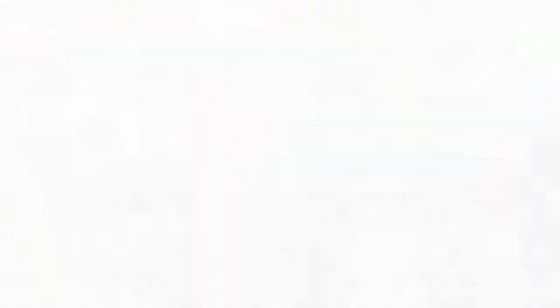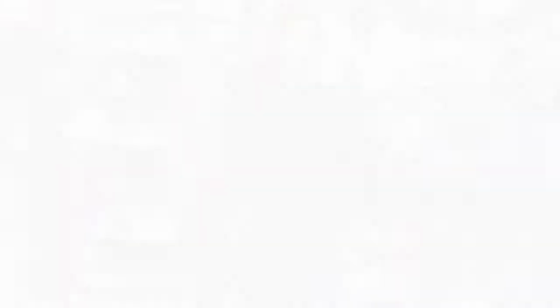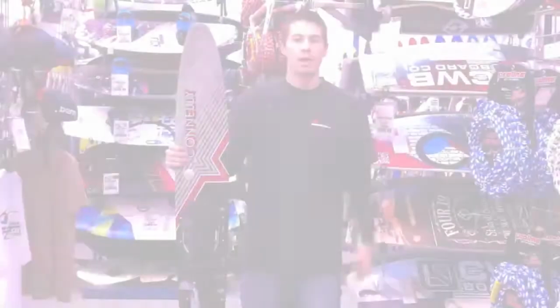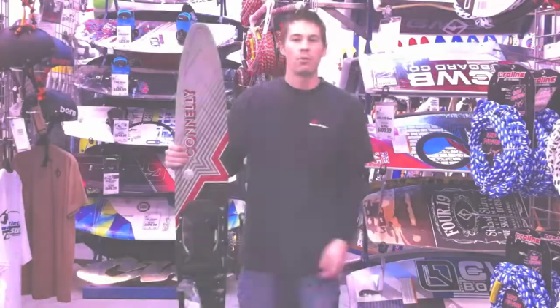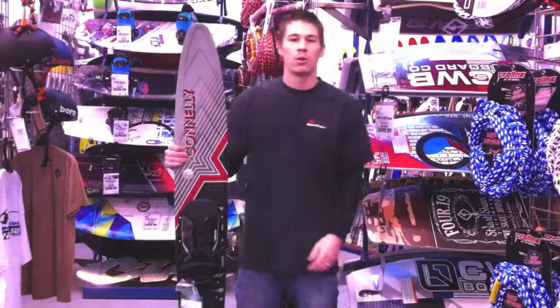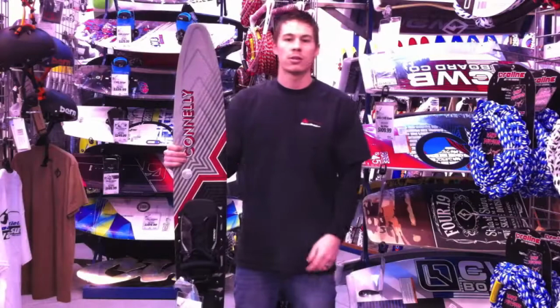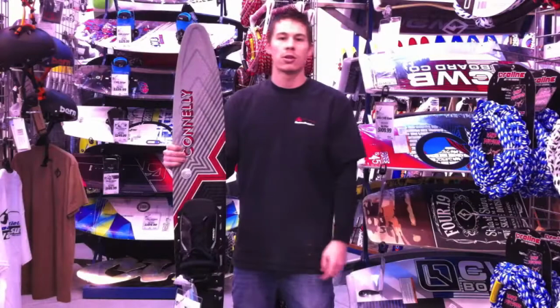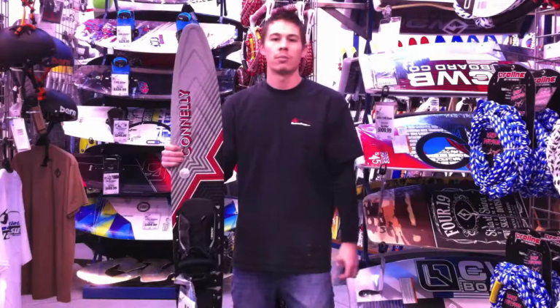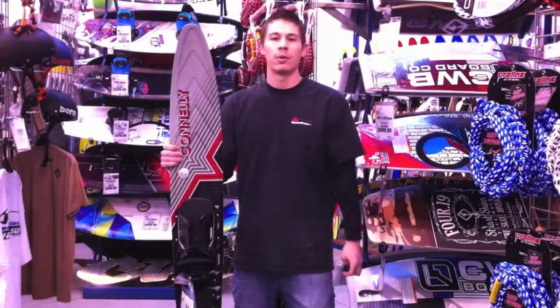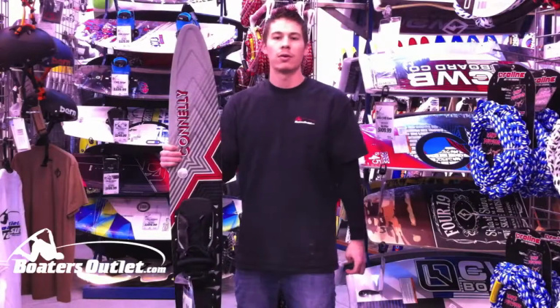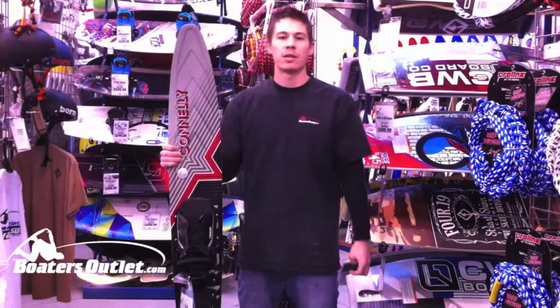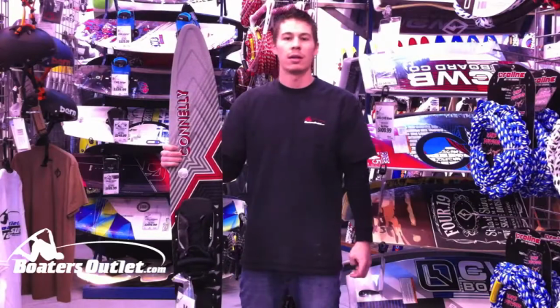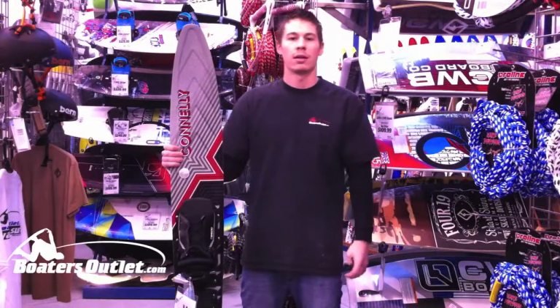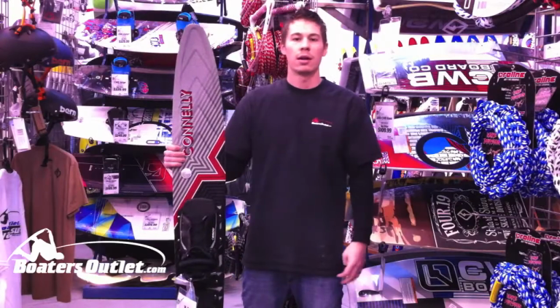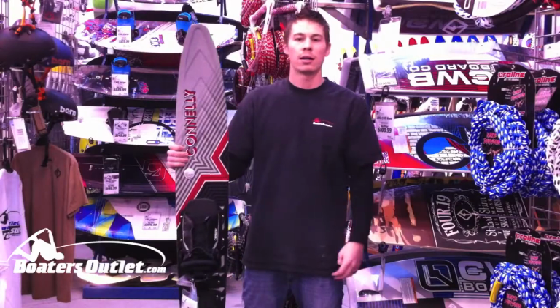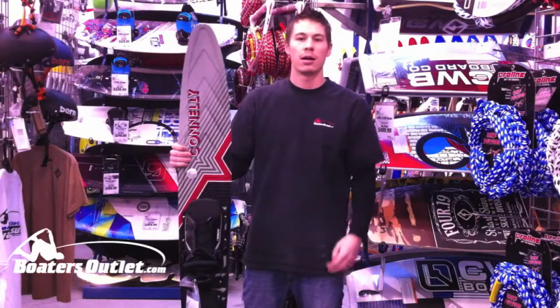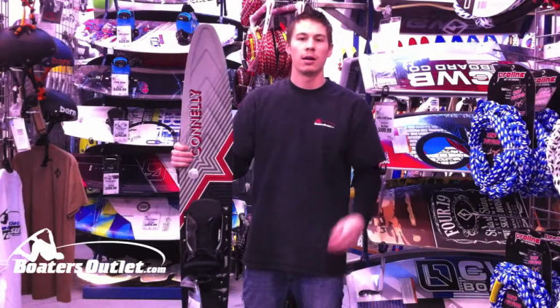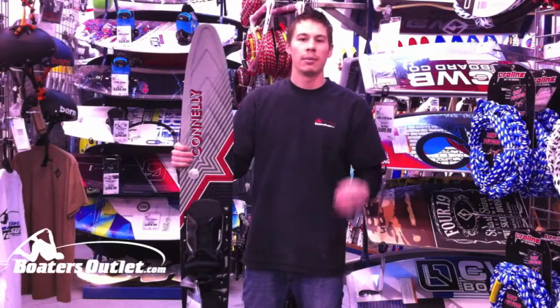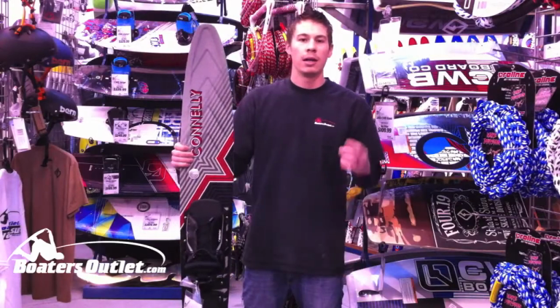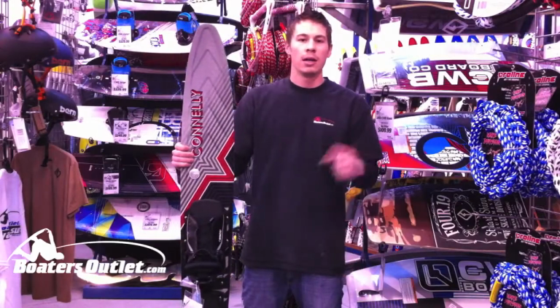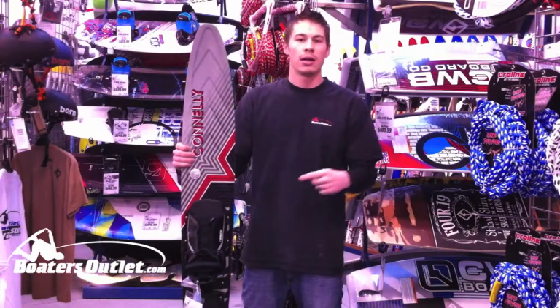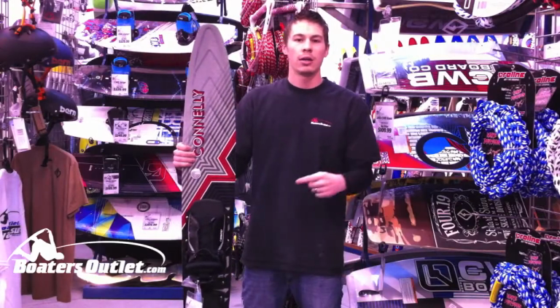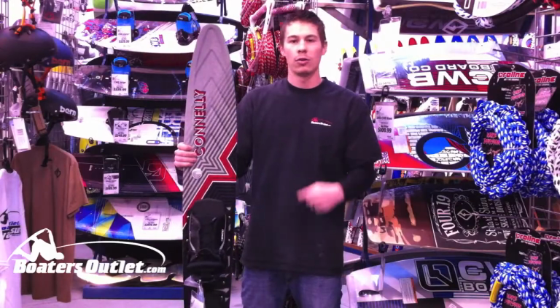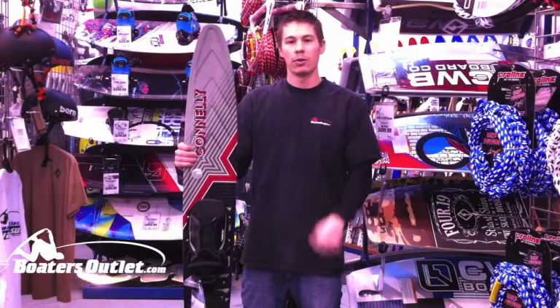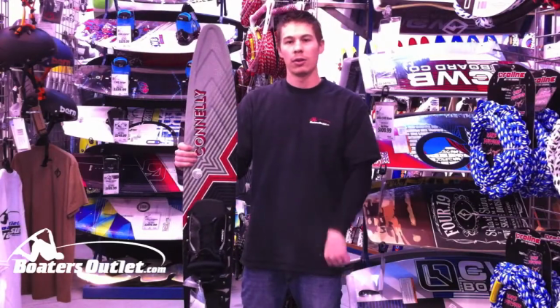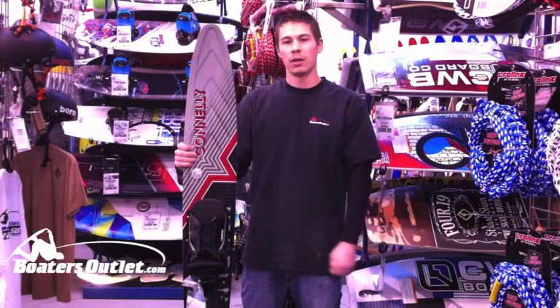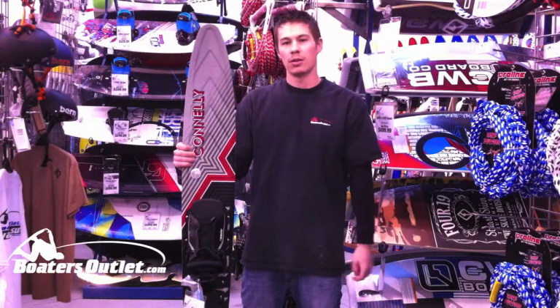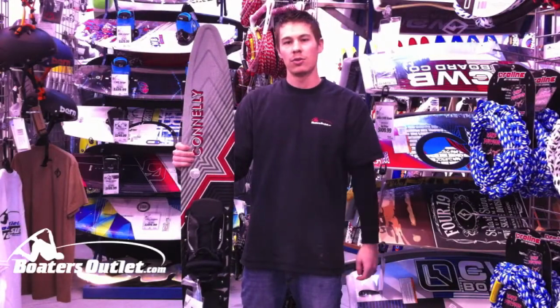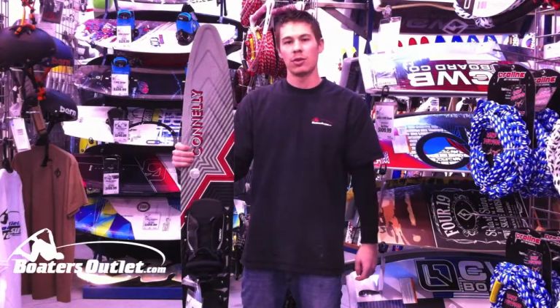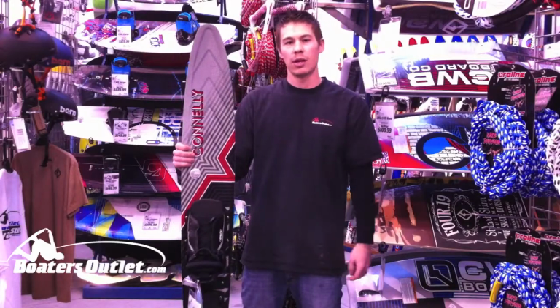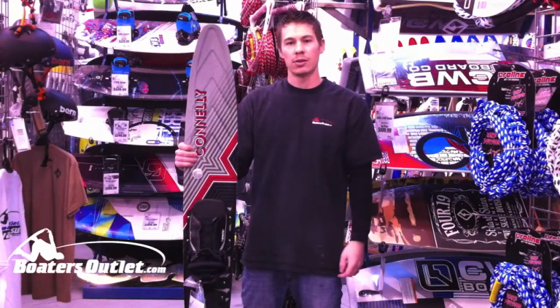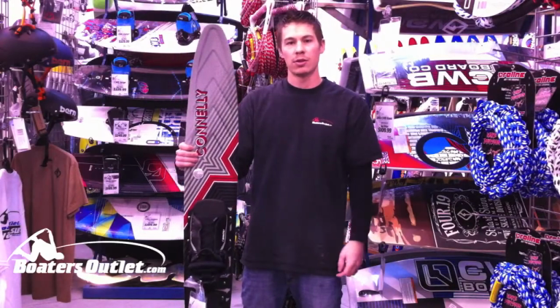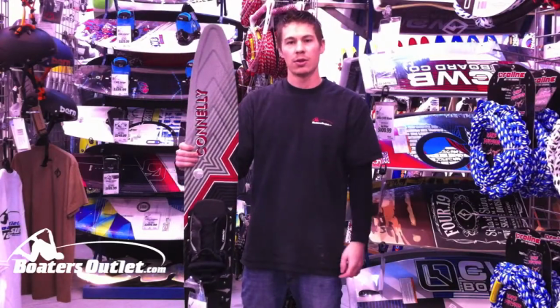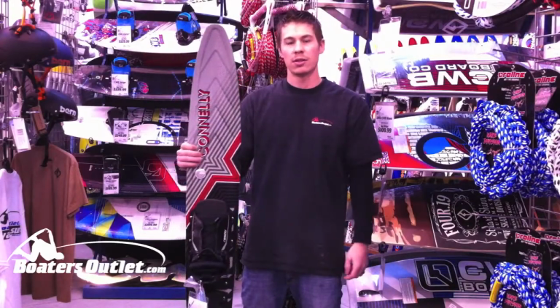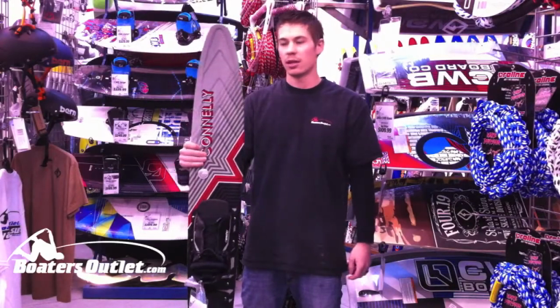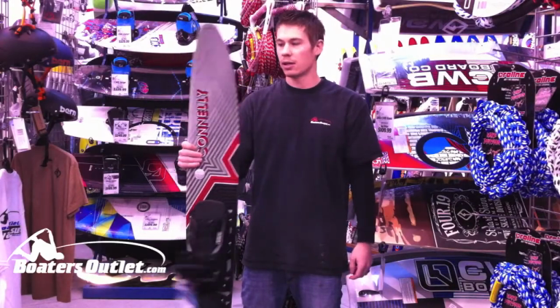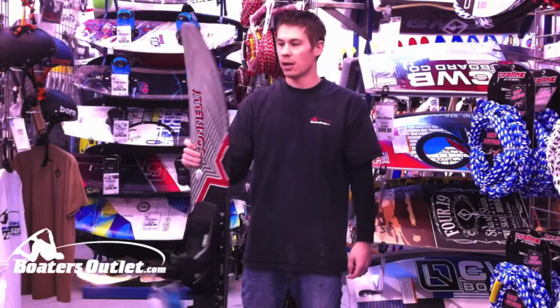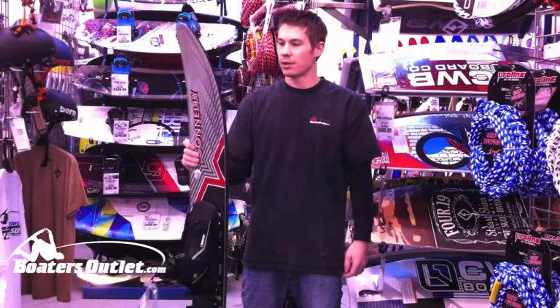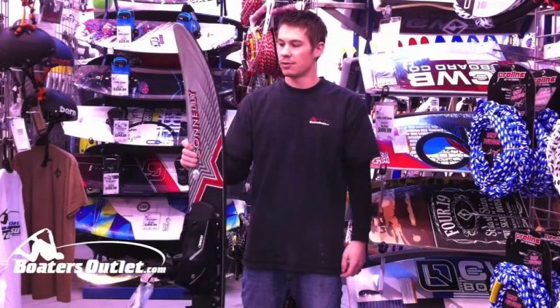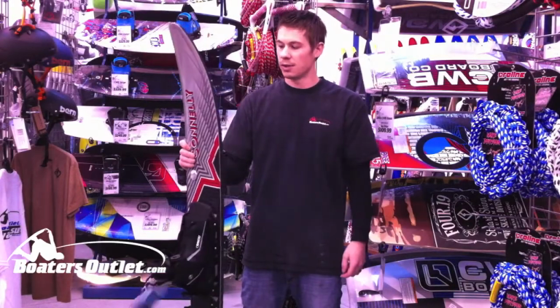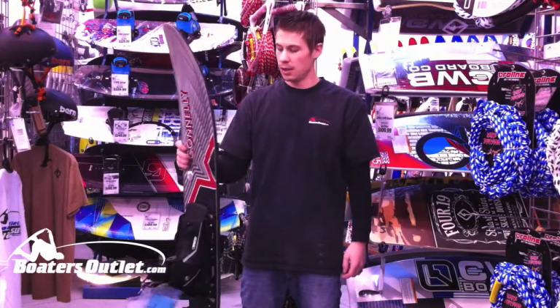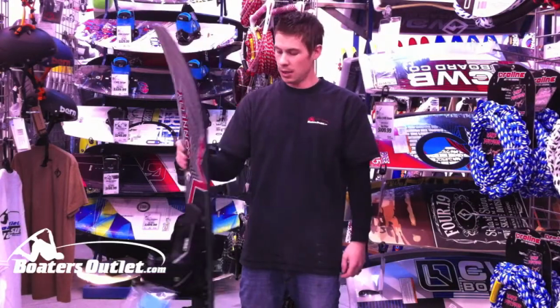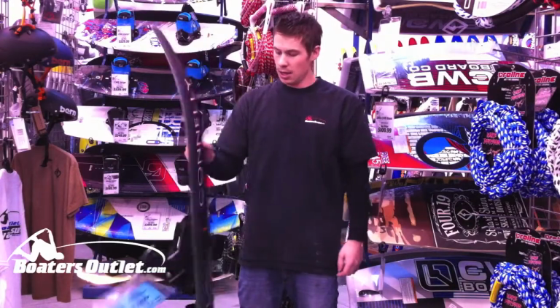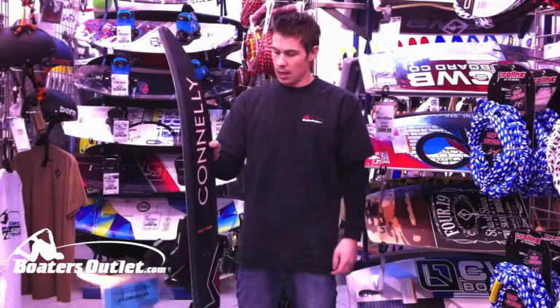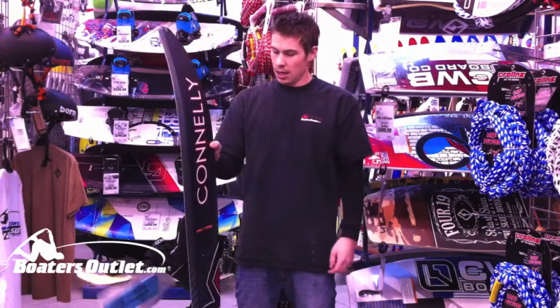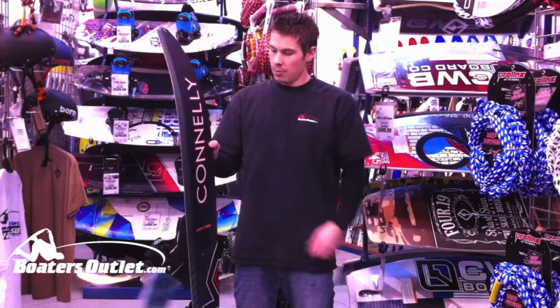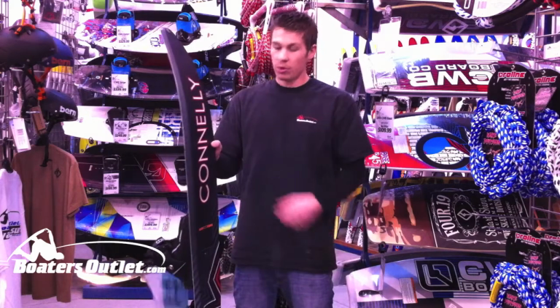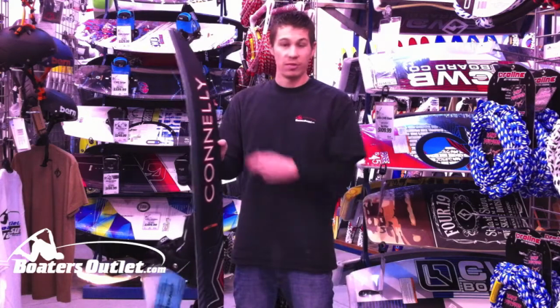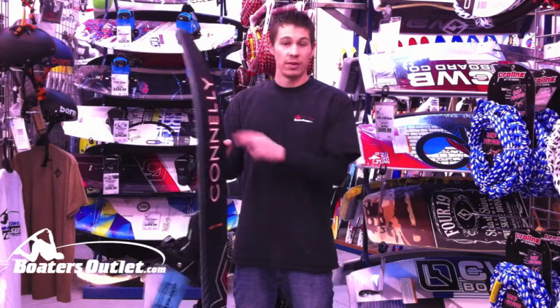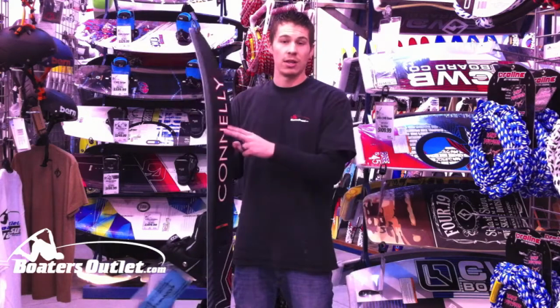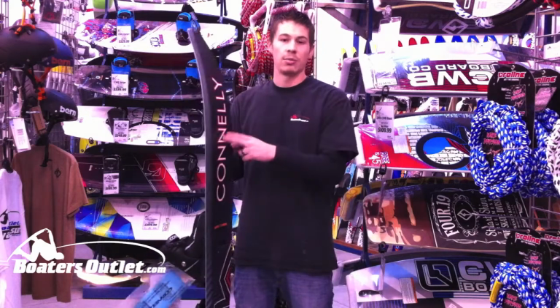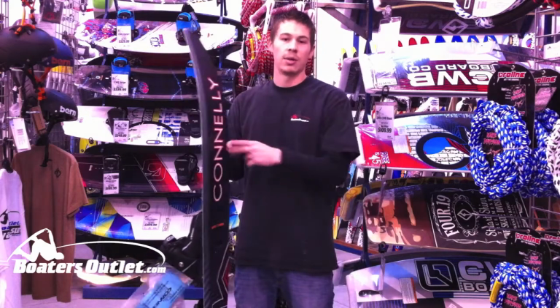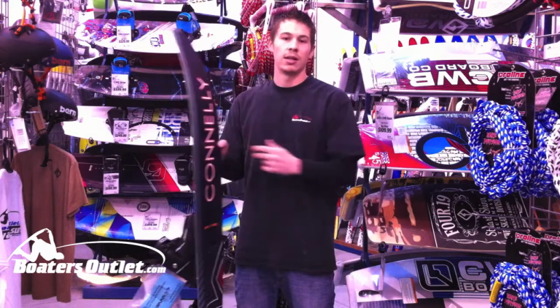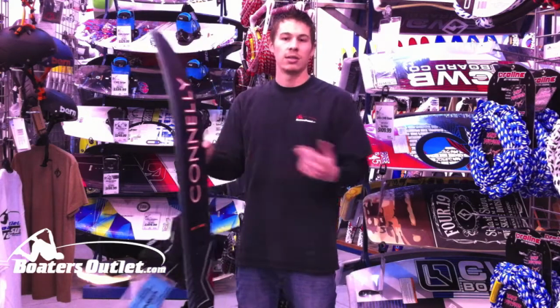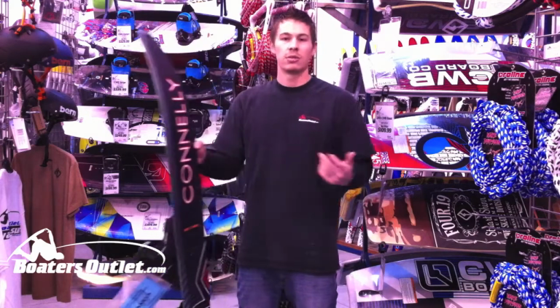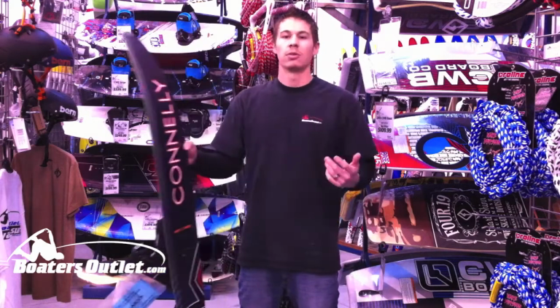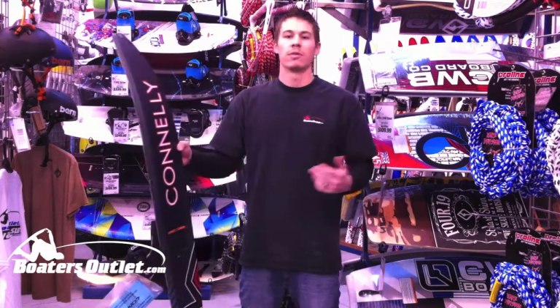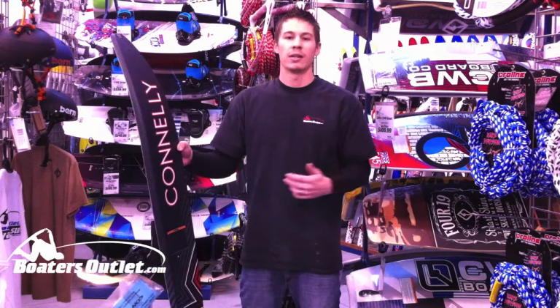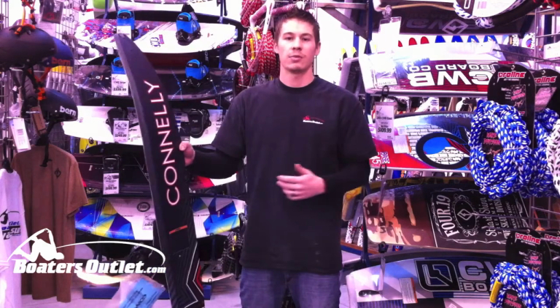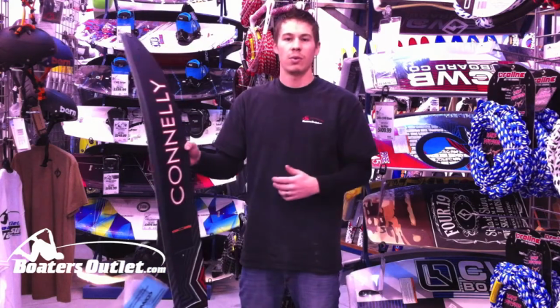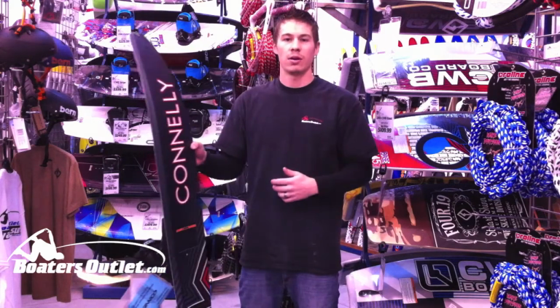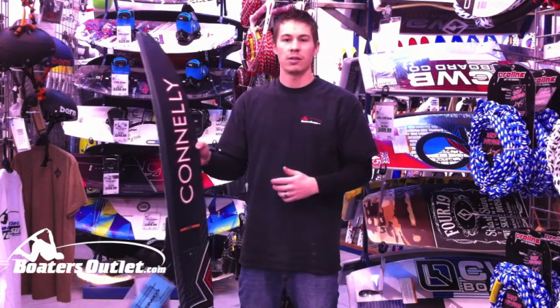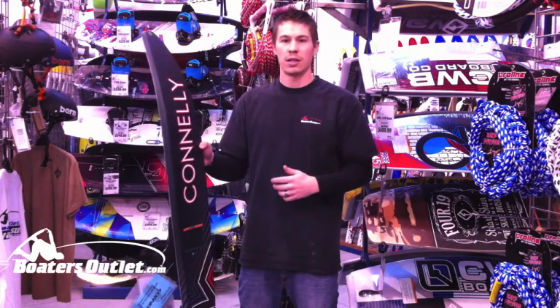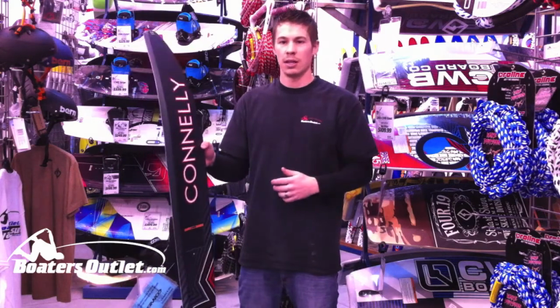Hey everyone, it's Kurt at BoatersOutlet.com. Going to go over the 2013 Connelly V — more of an intermediate to advanced water ski.